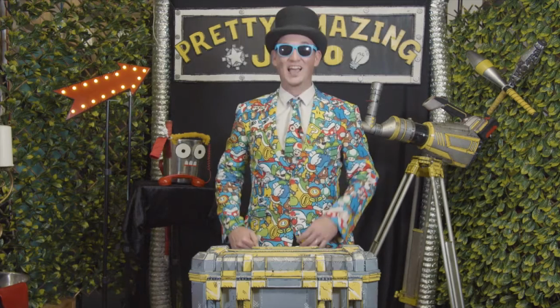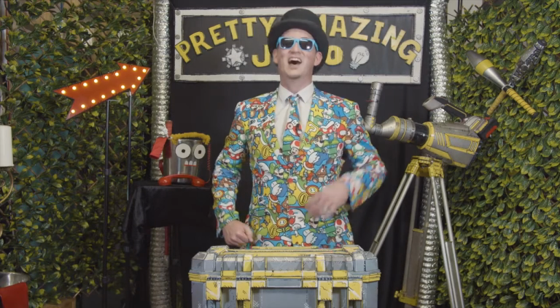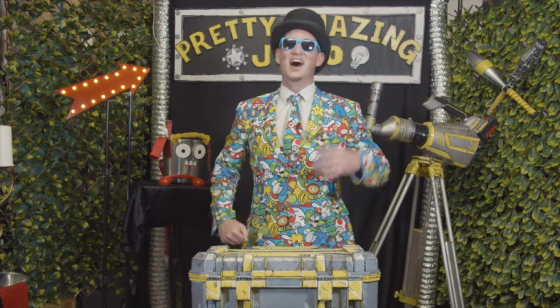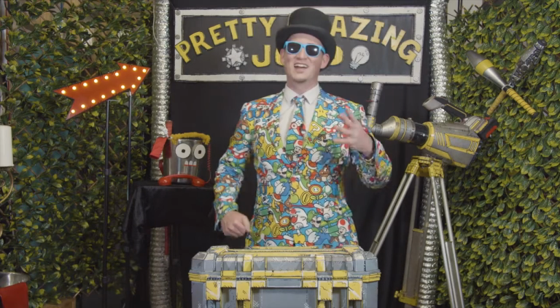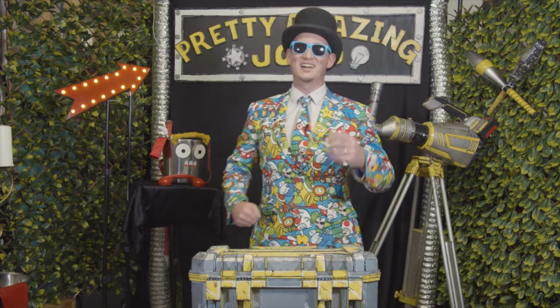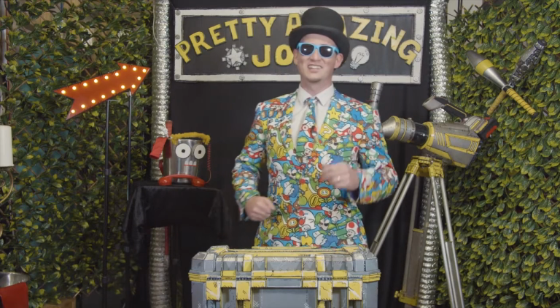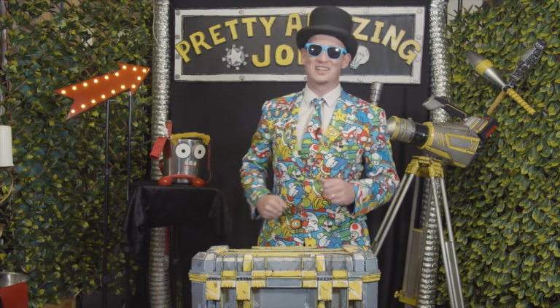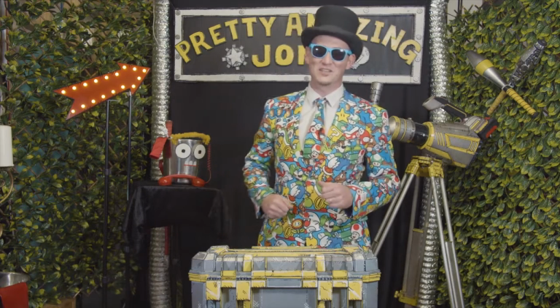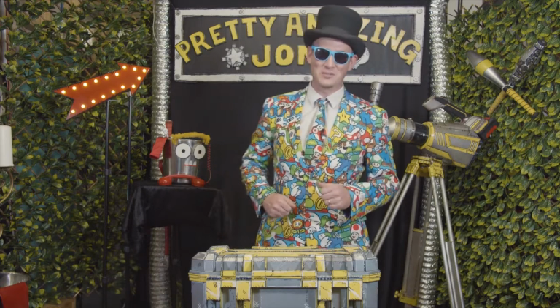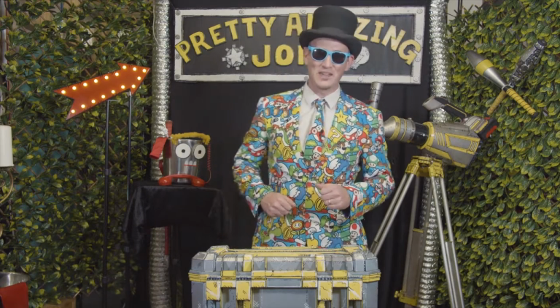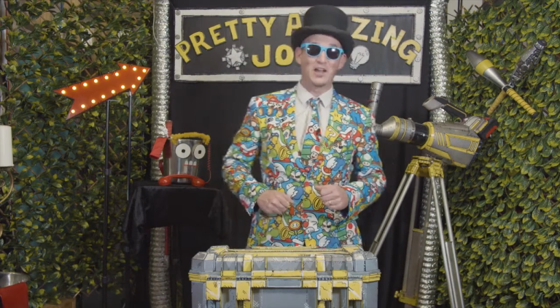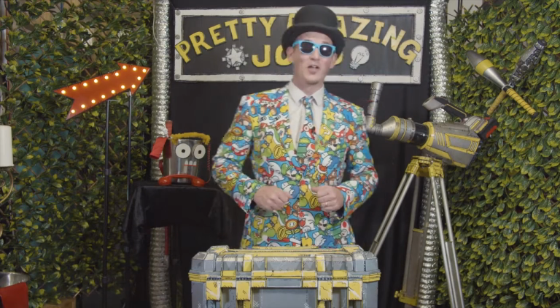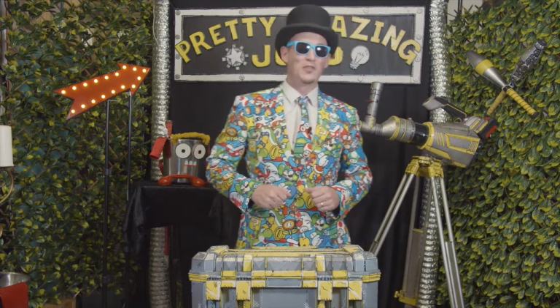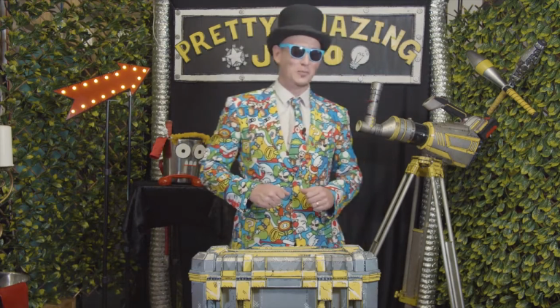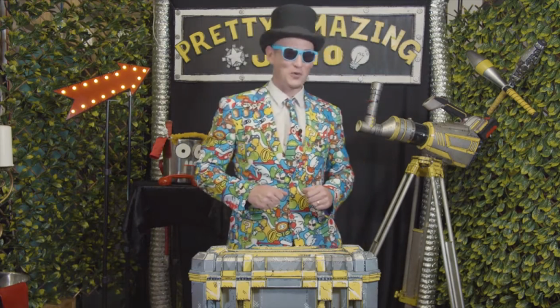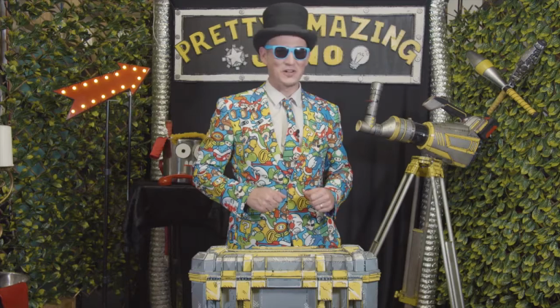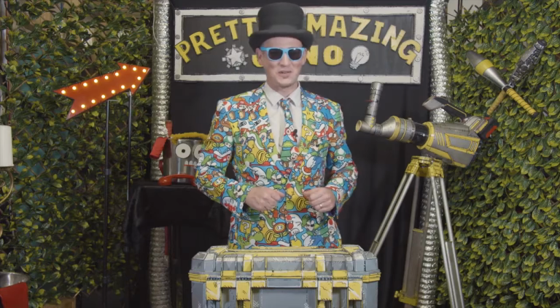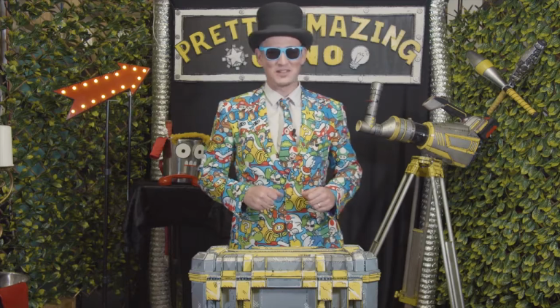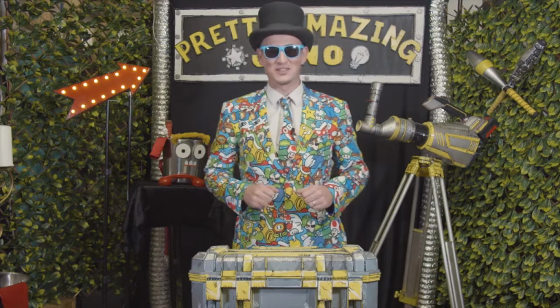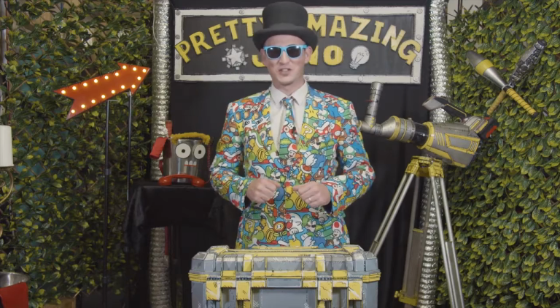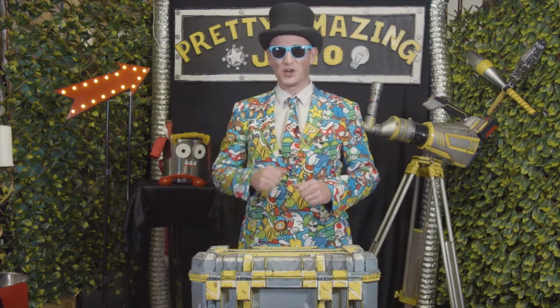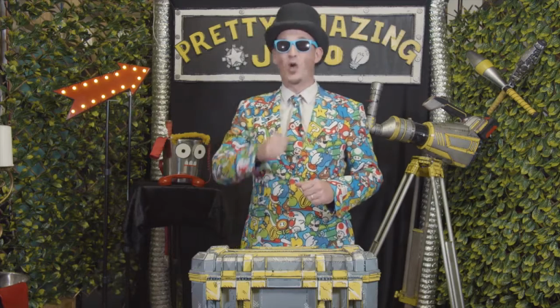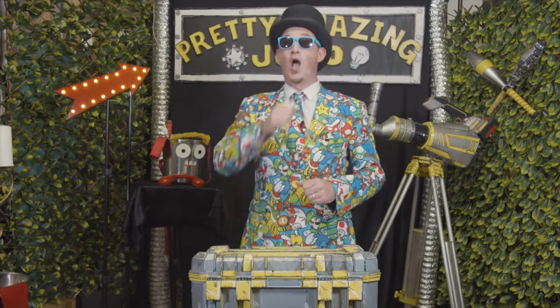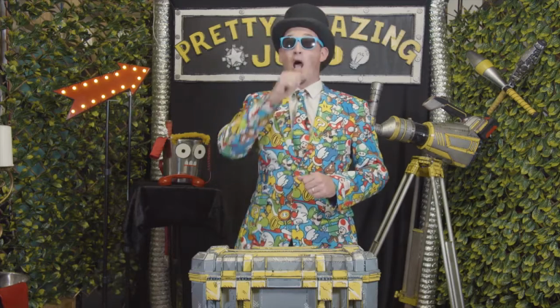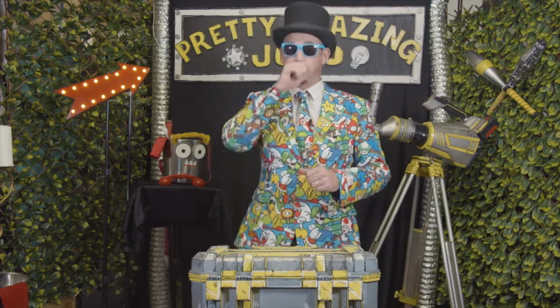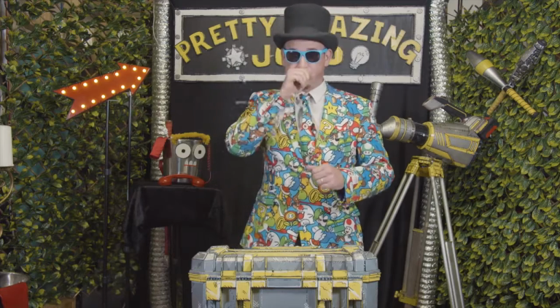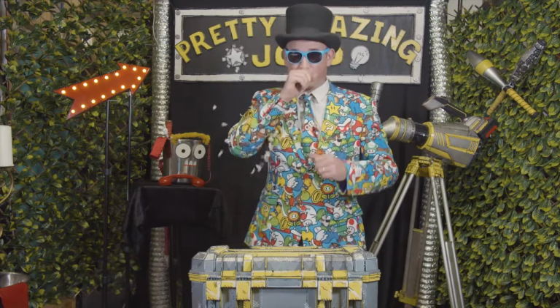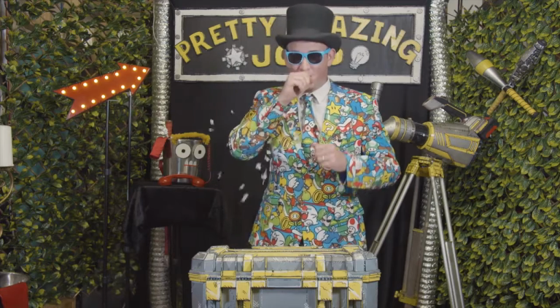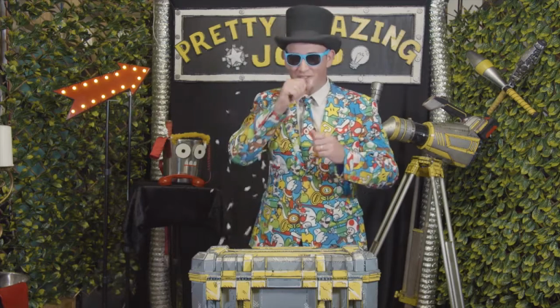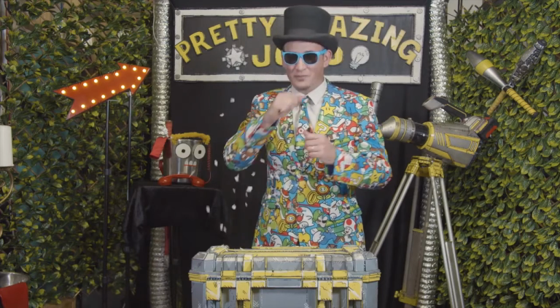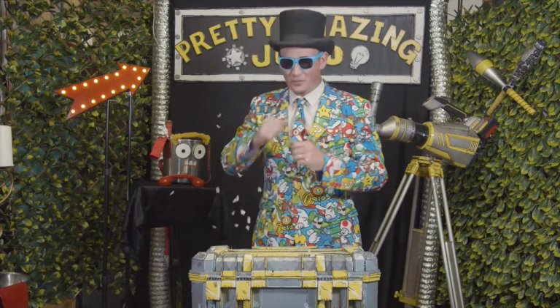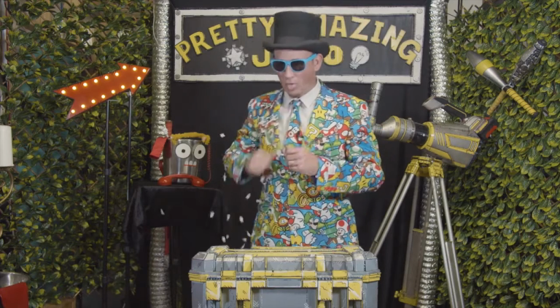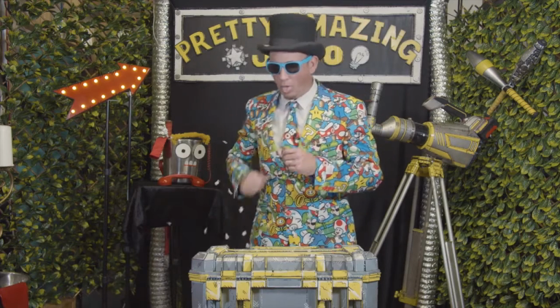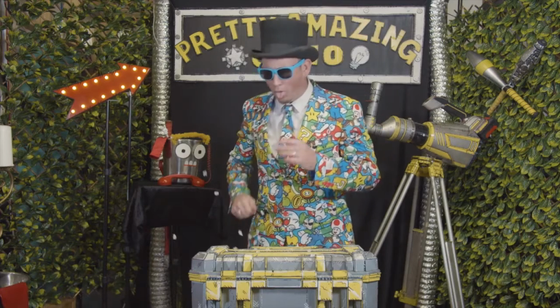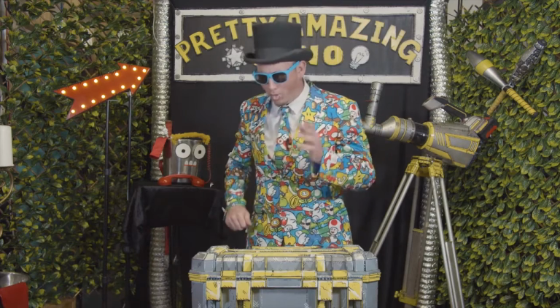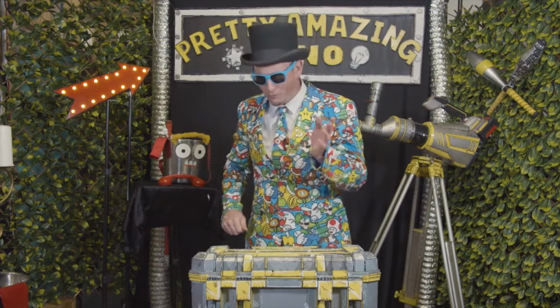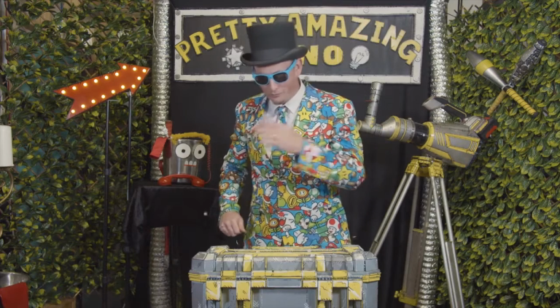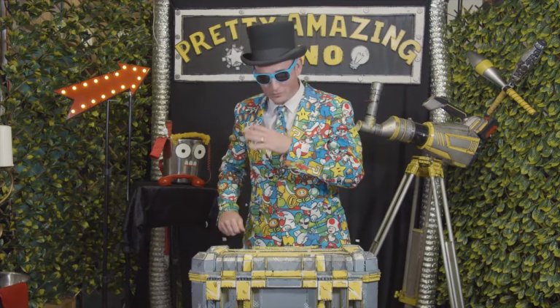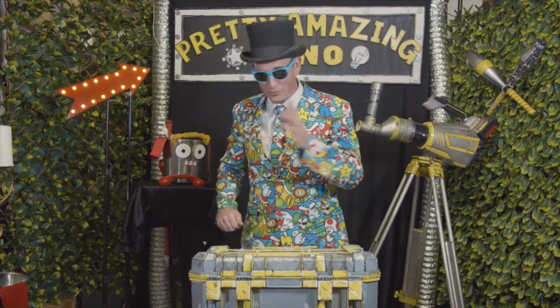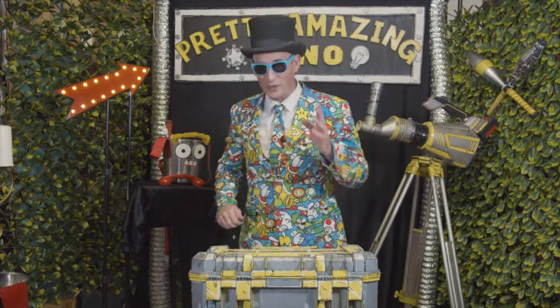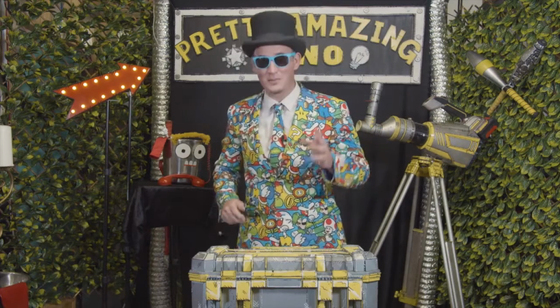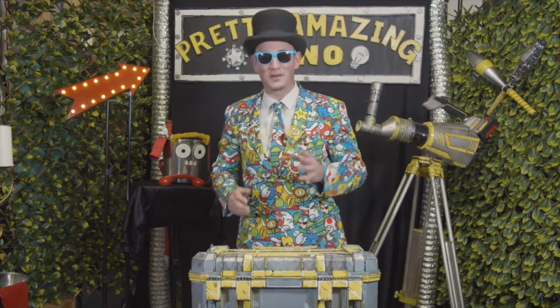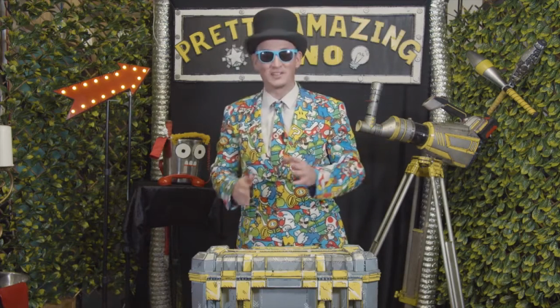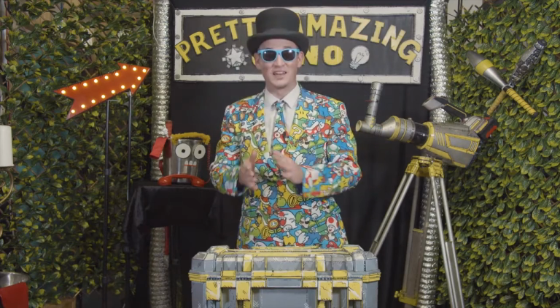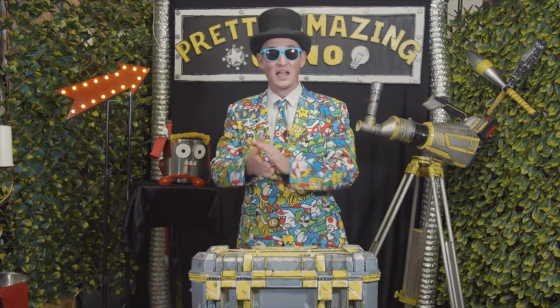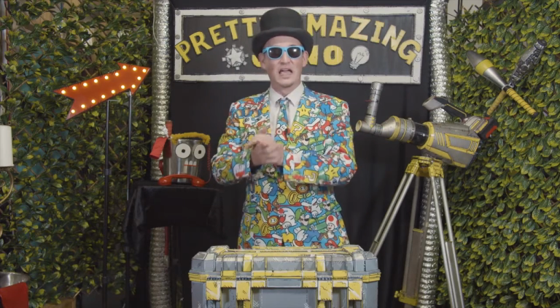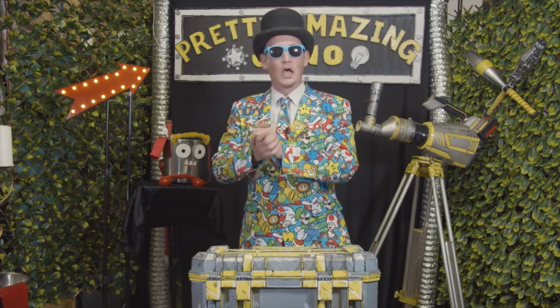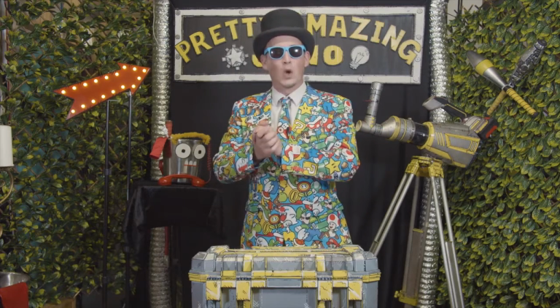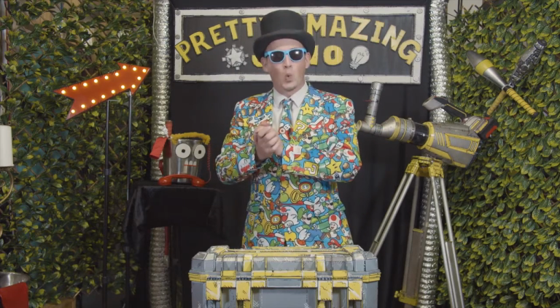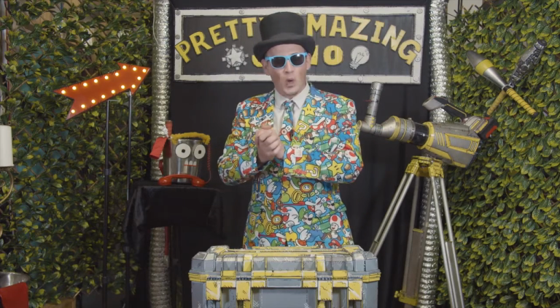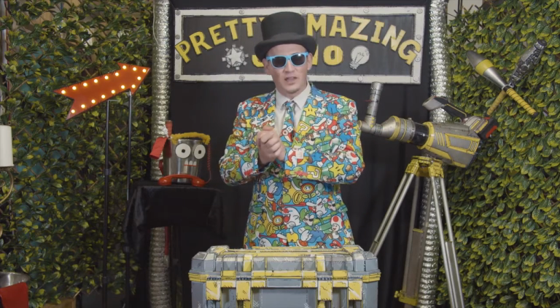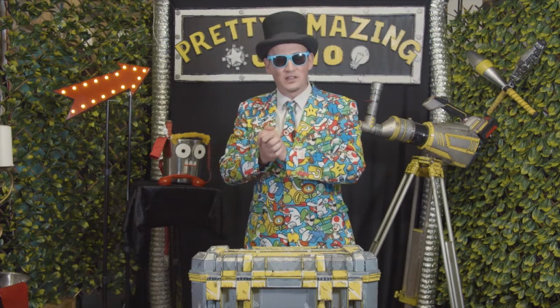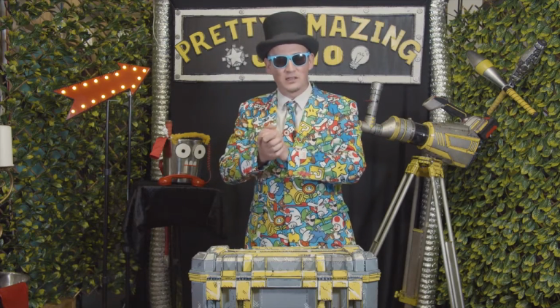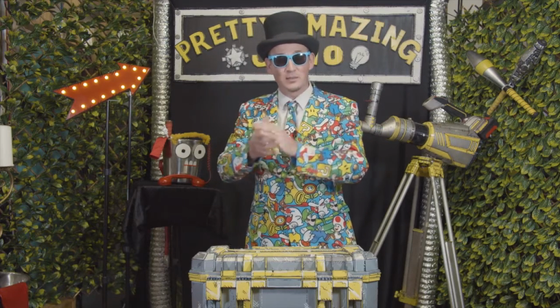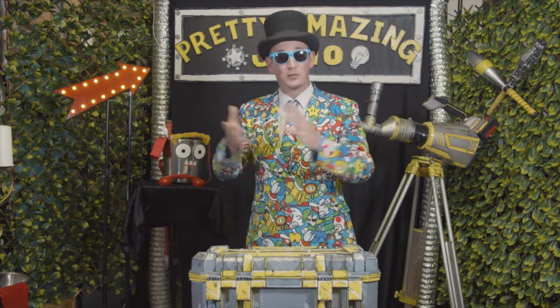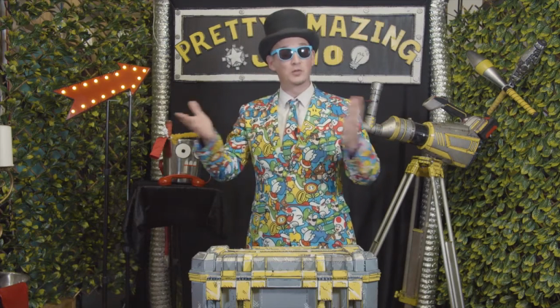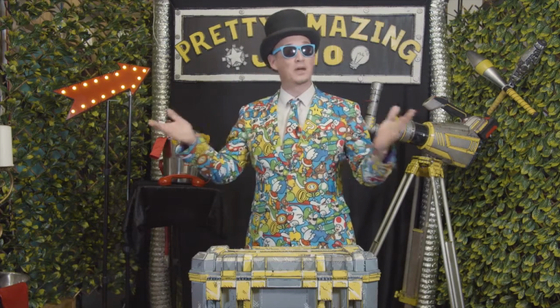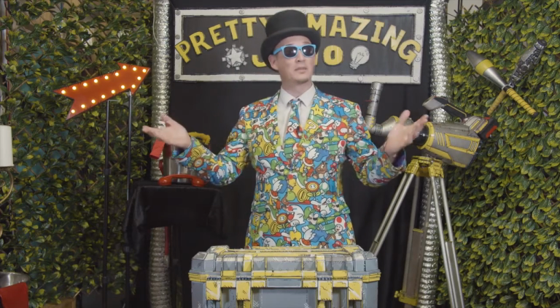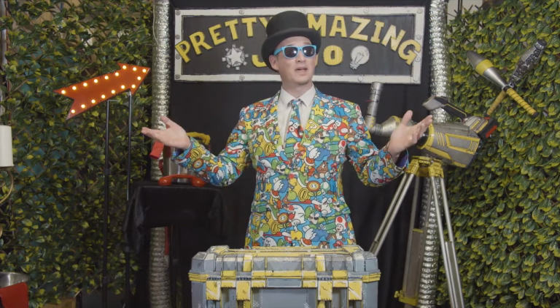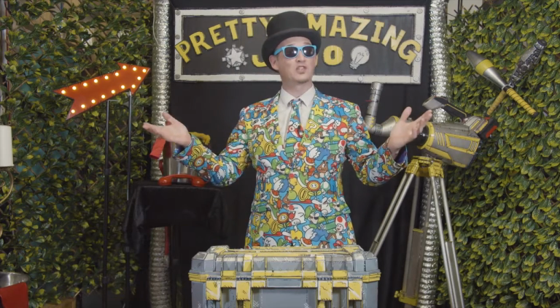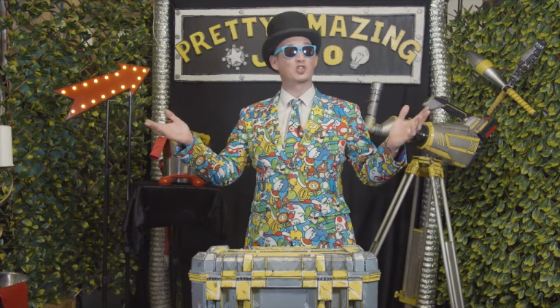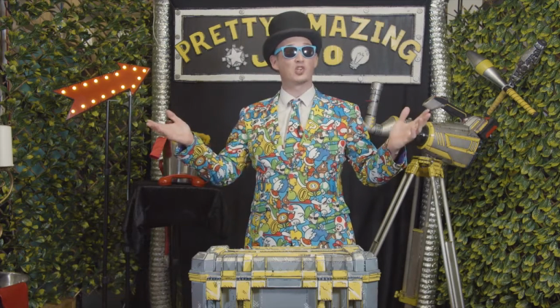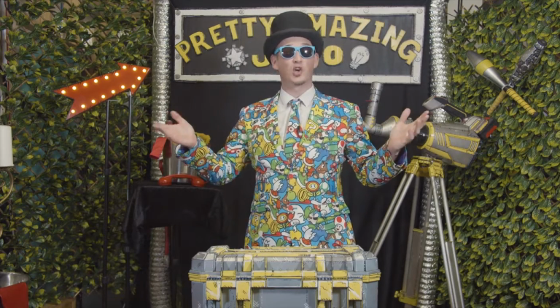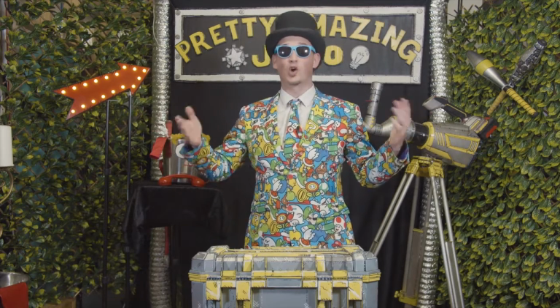Hi guys, it's me, the Pretty Amazing Jono. Sorry about that. Welcome to my magic show.